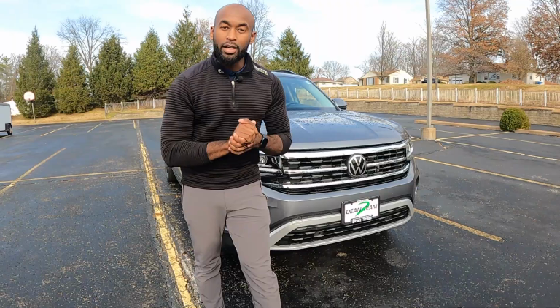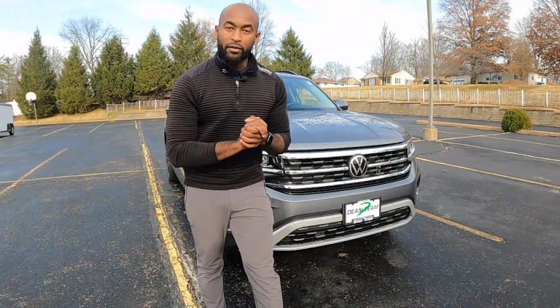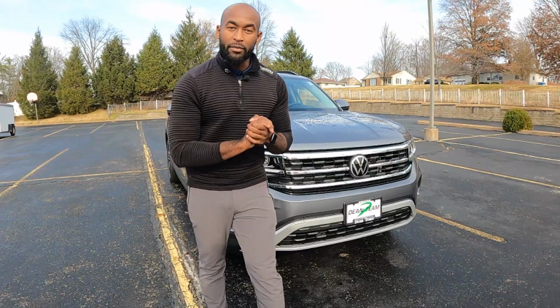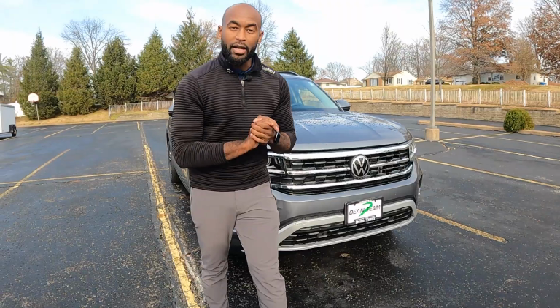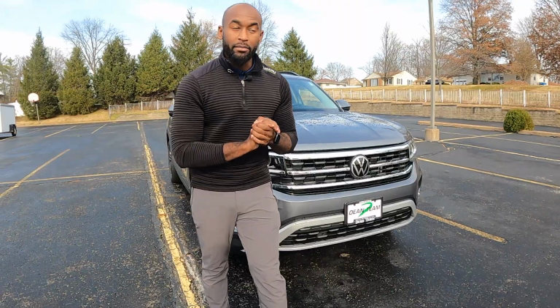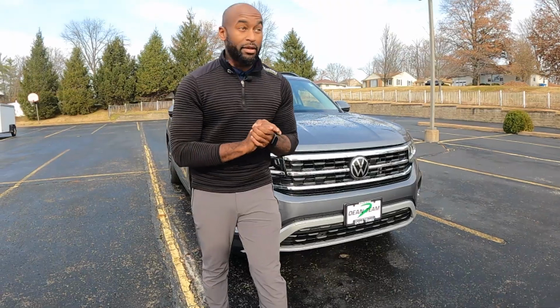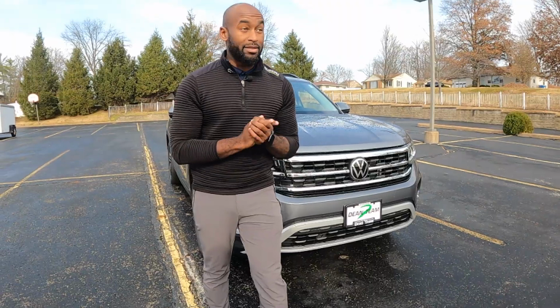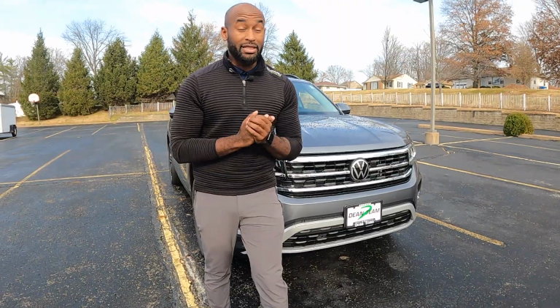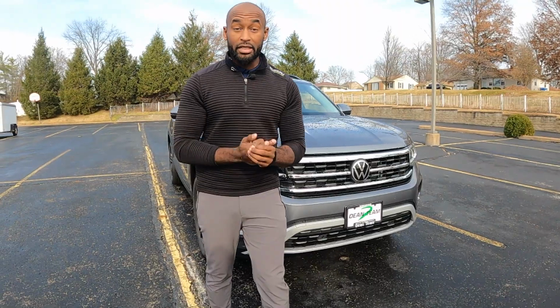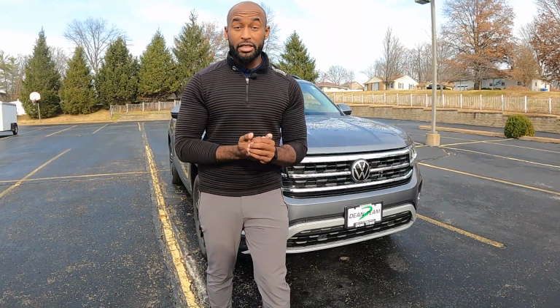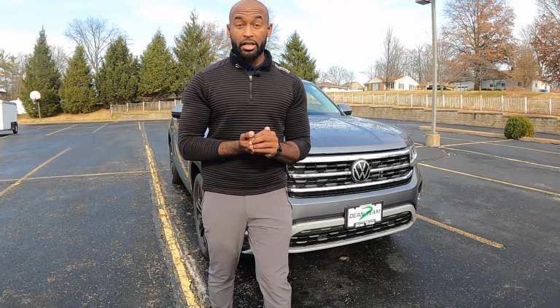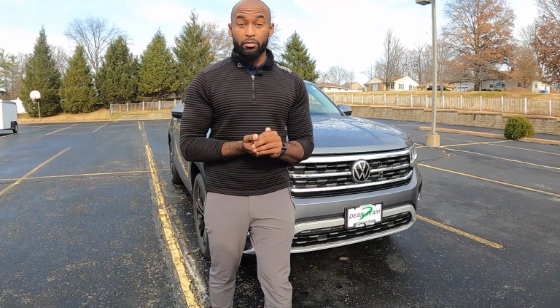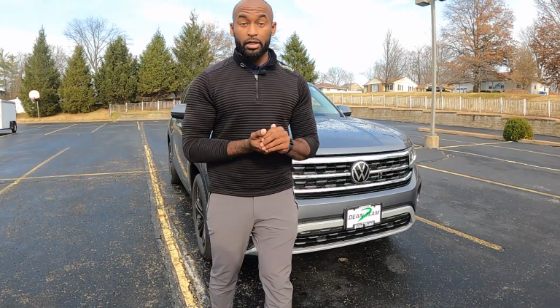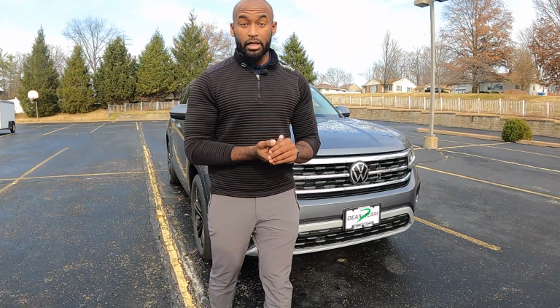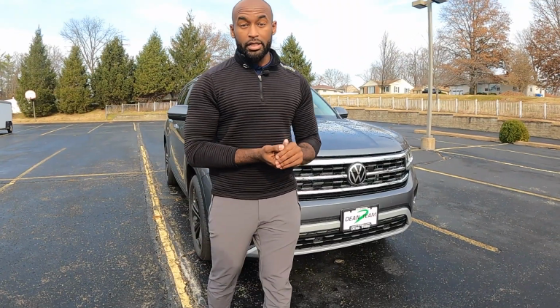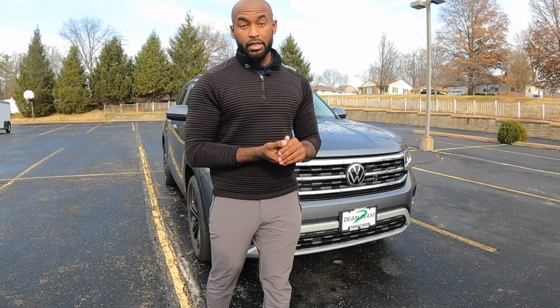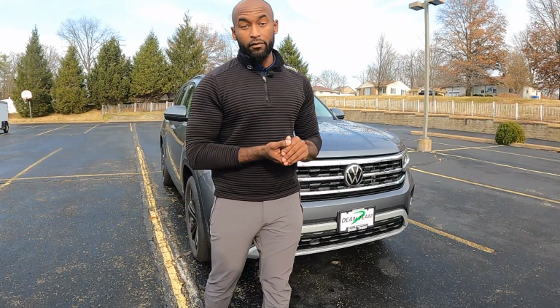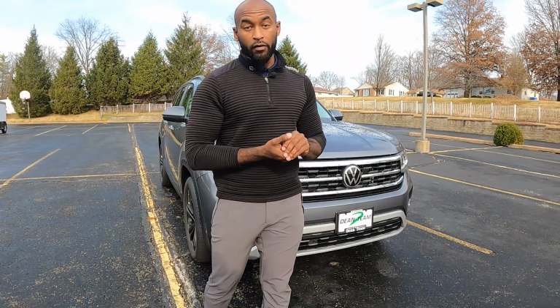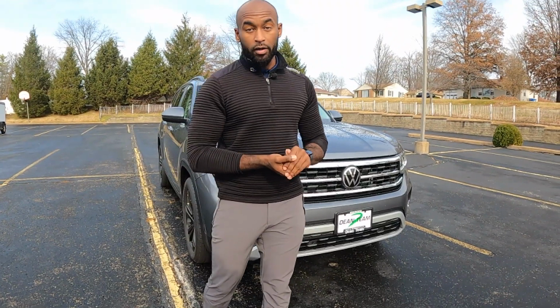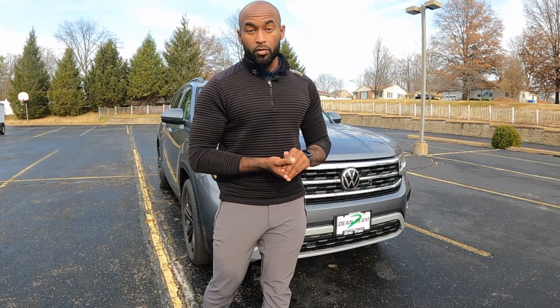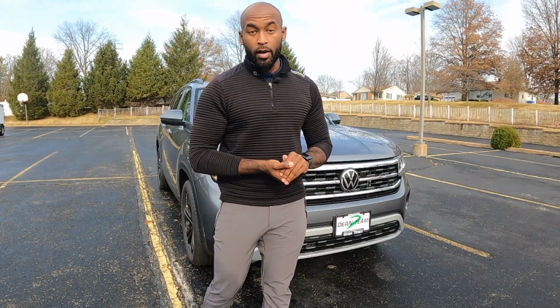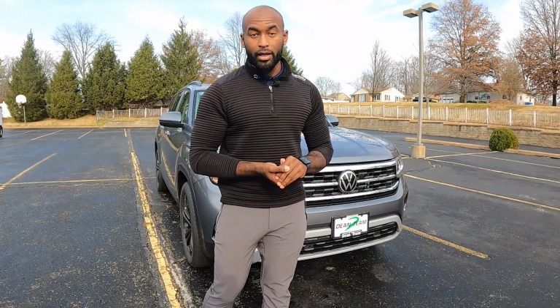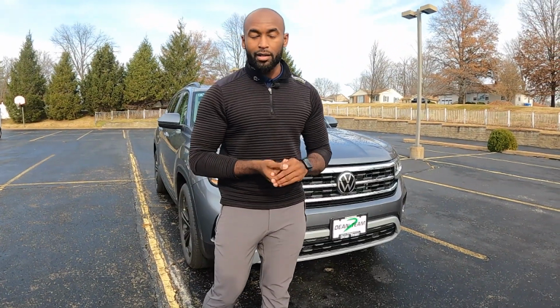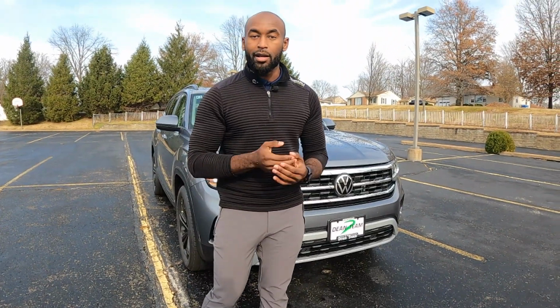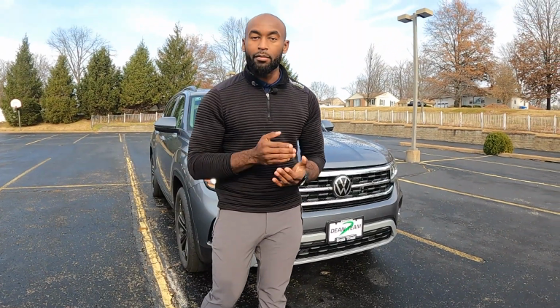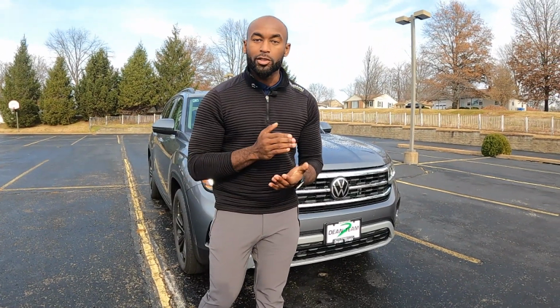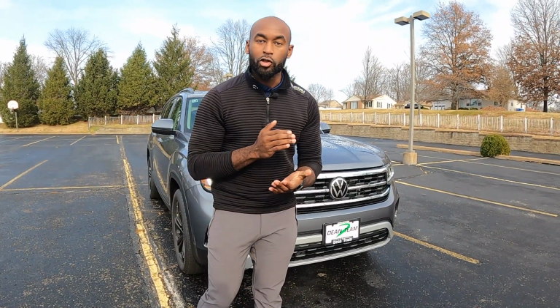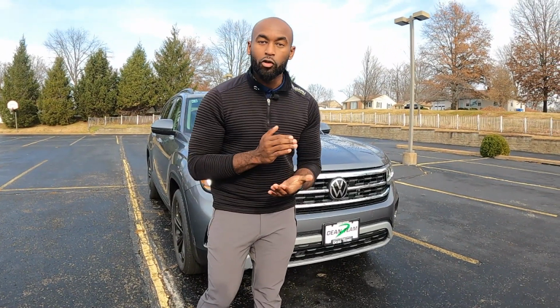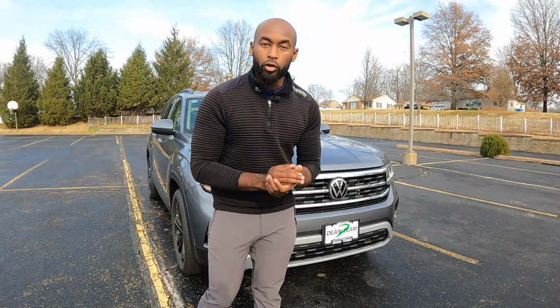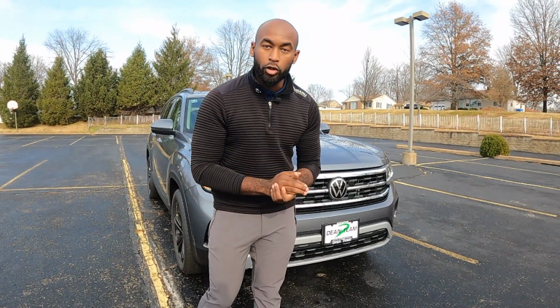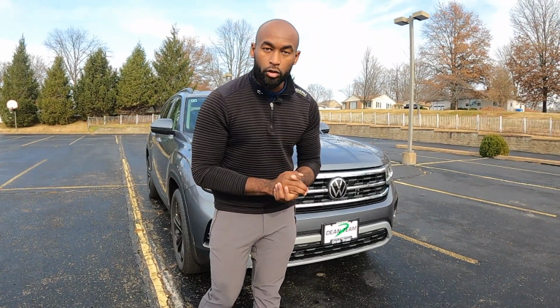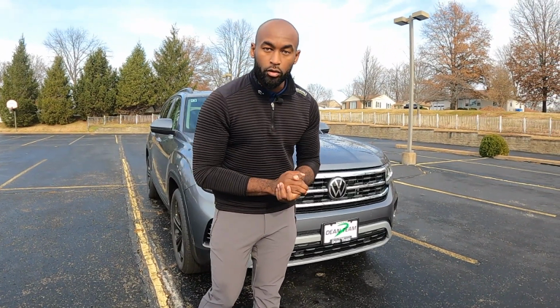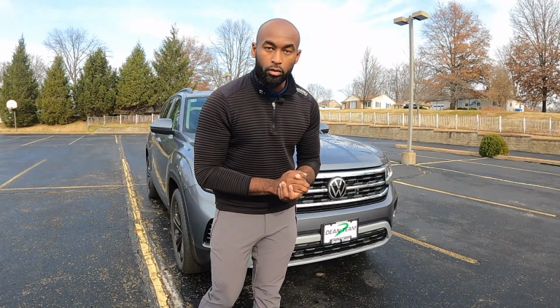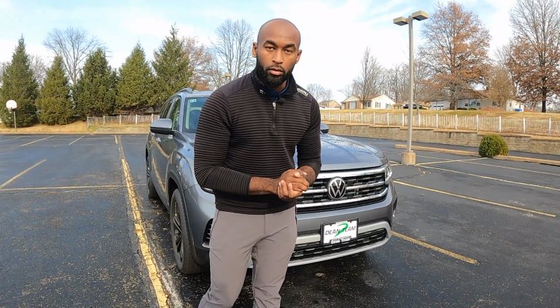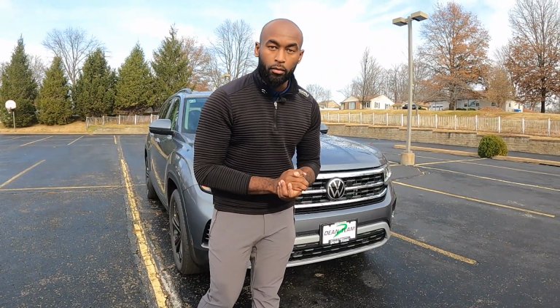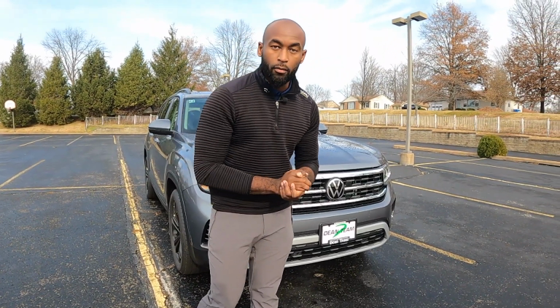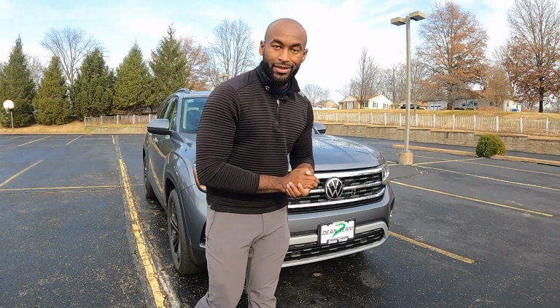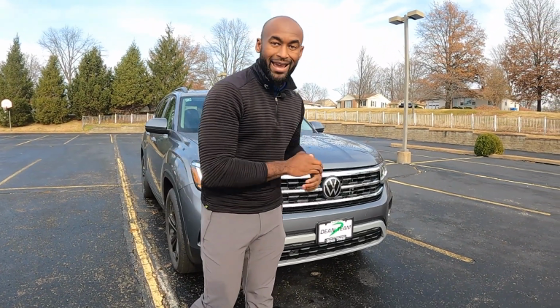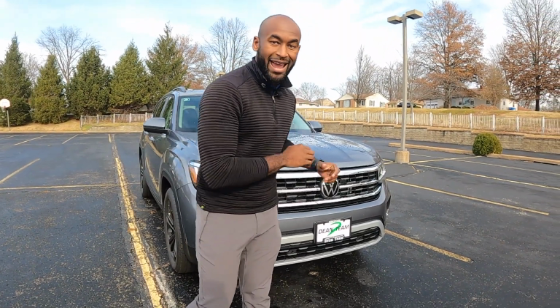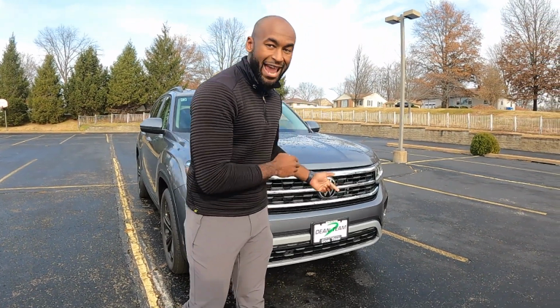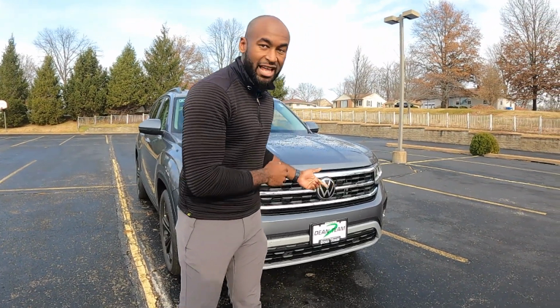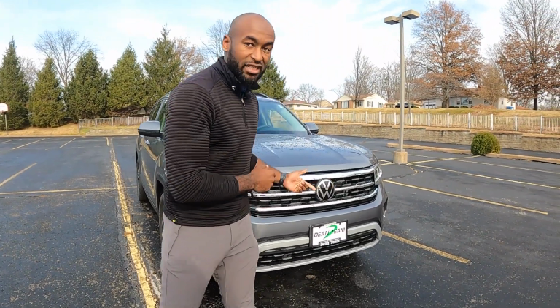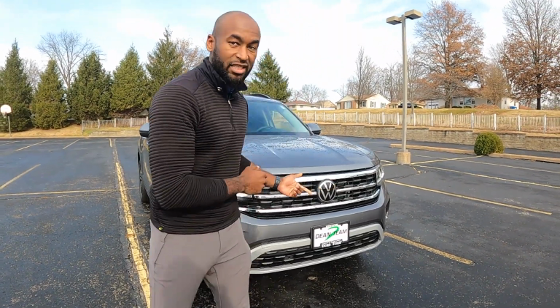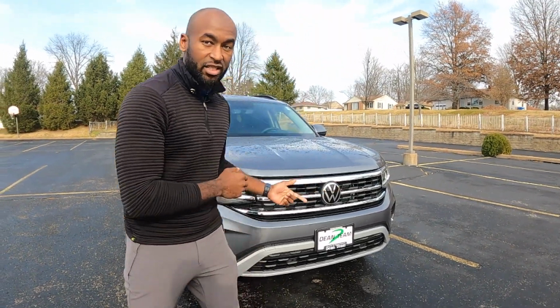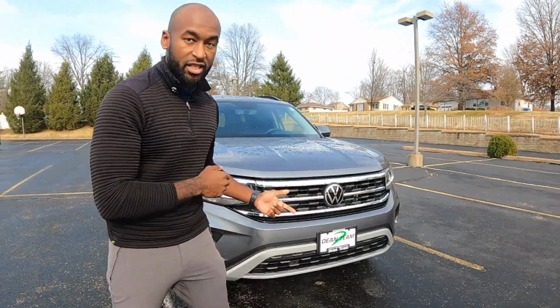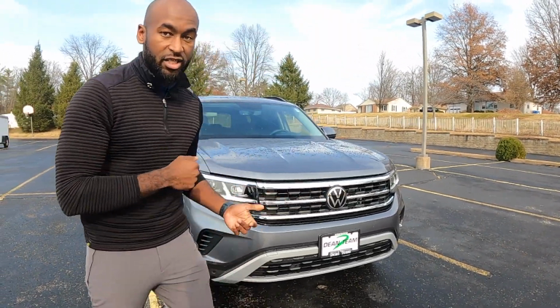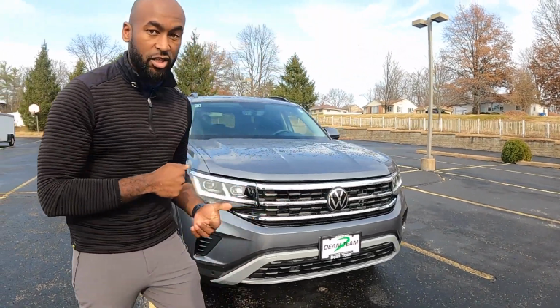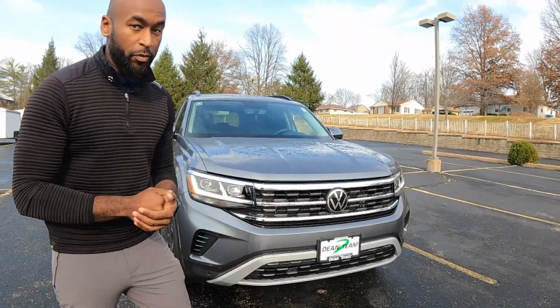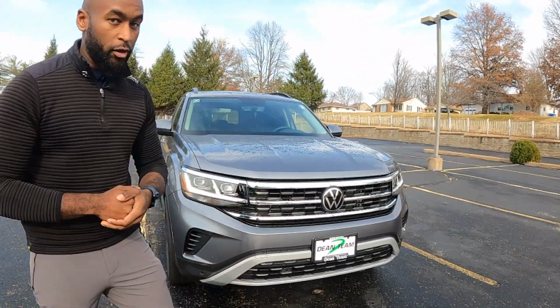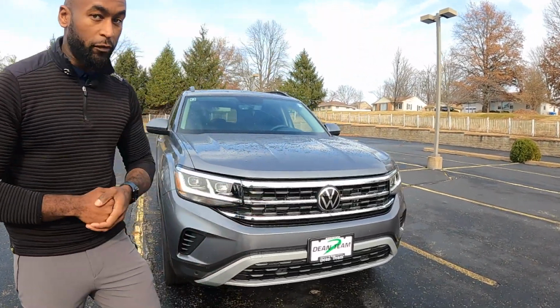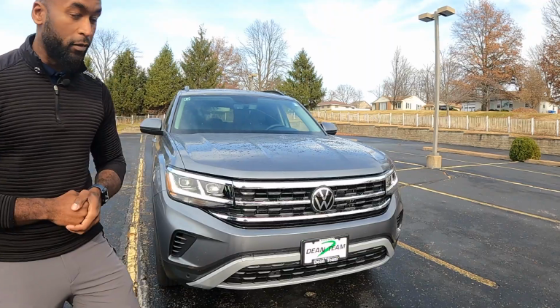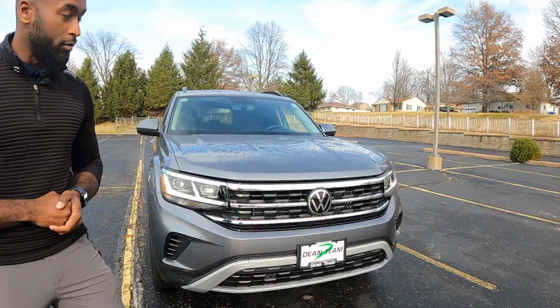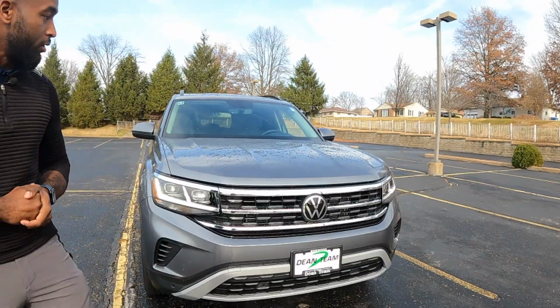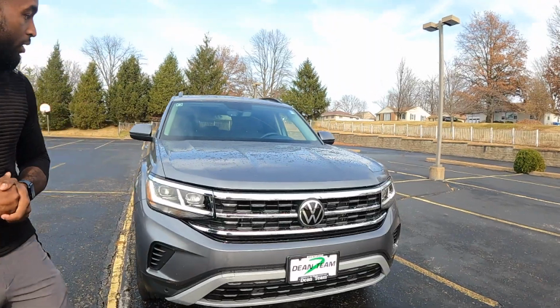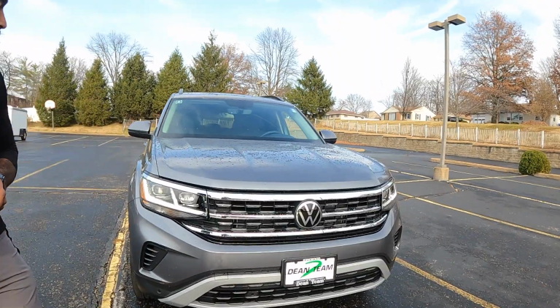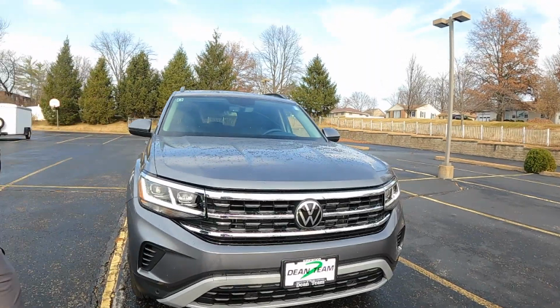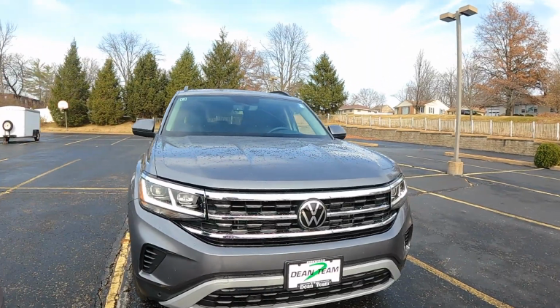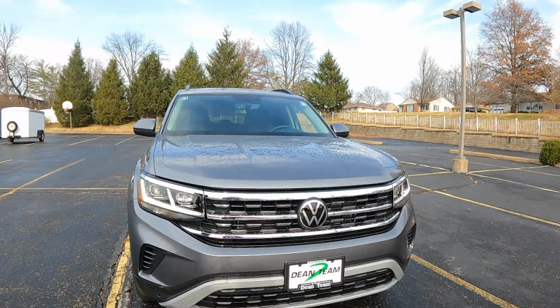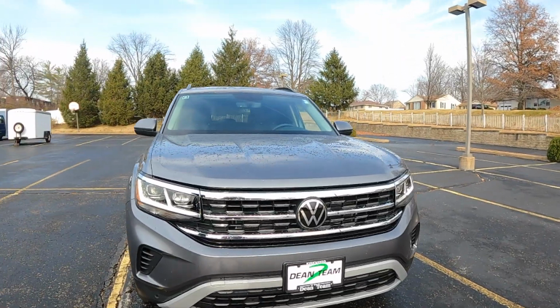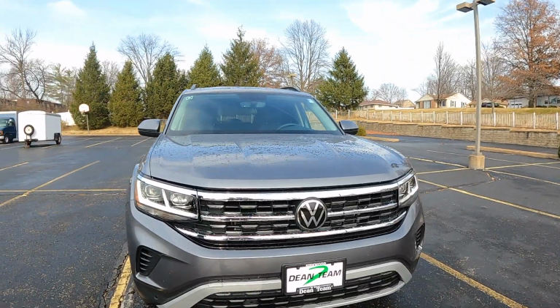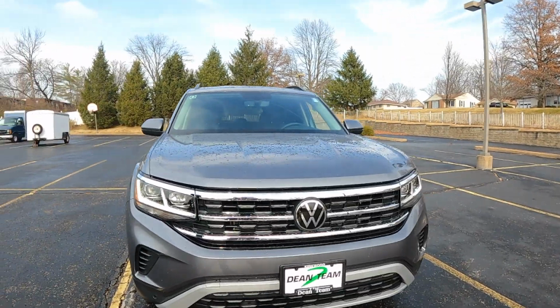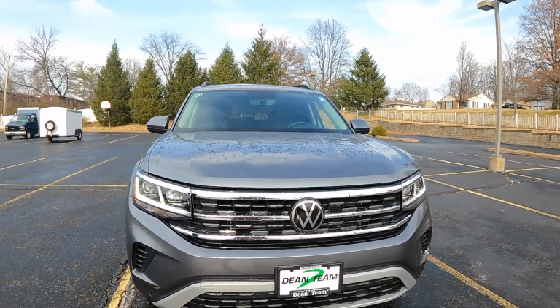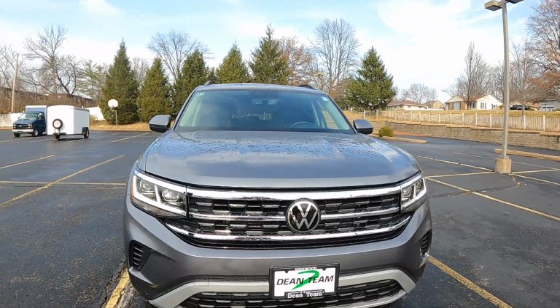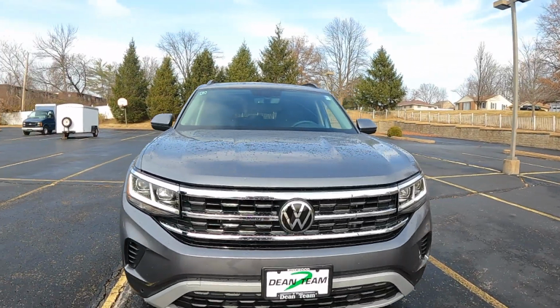Hello everybody, my name is CJ with Dean Team Volkswagen and I'm going to show you why the Atlas is a beautiful SUV for your family.